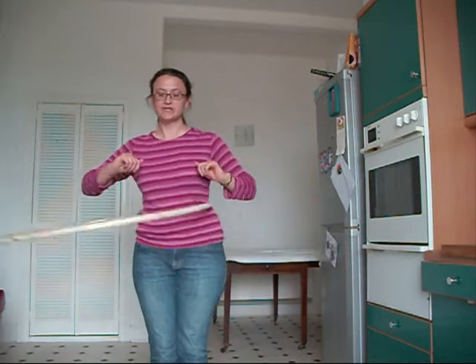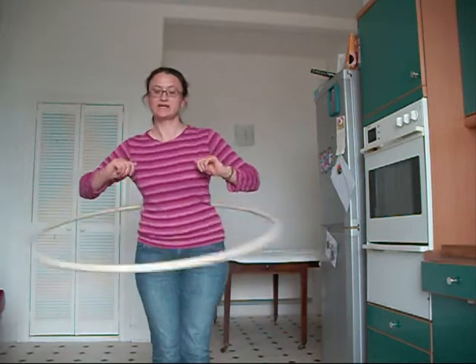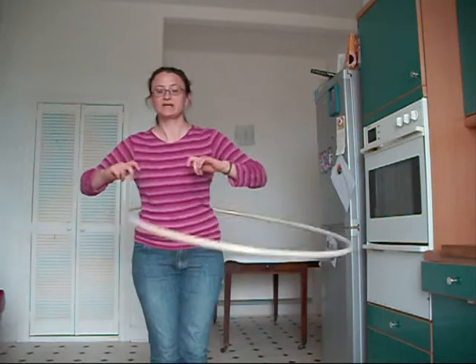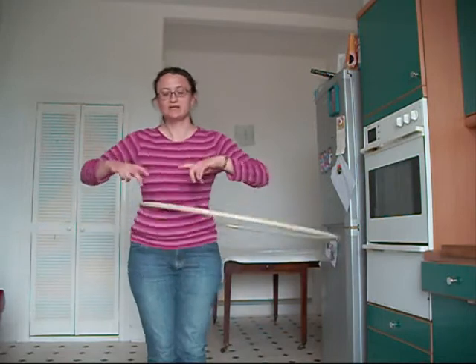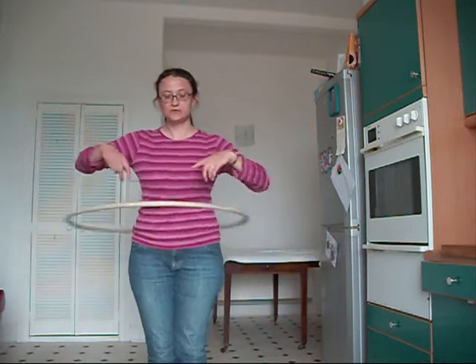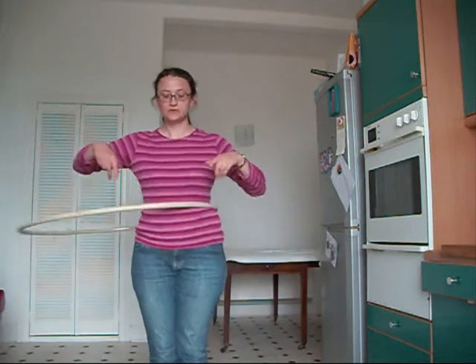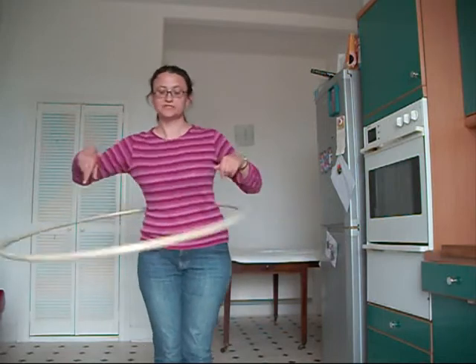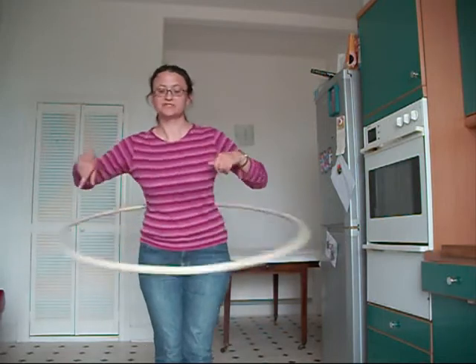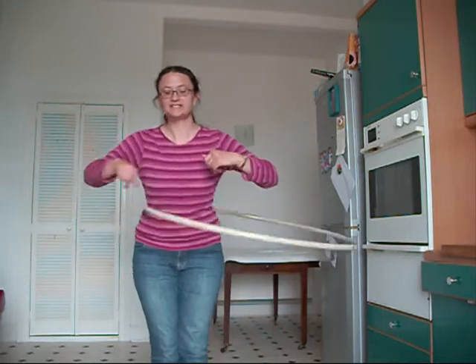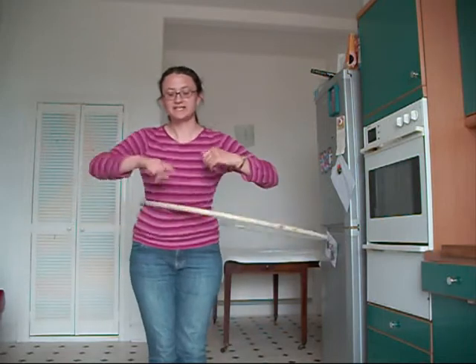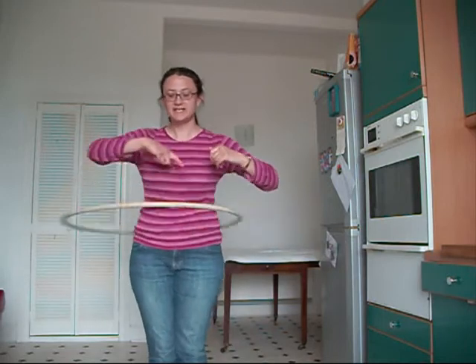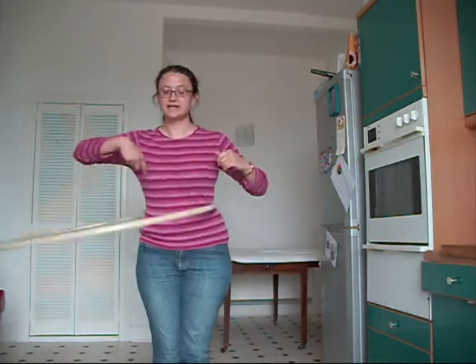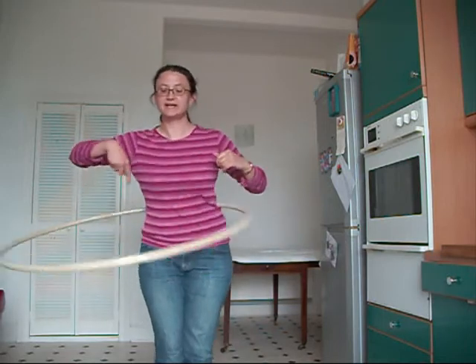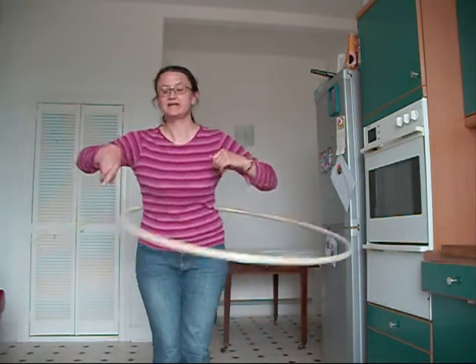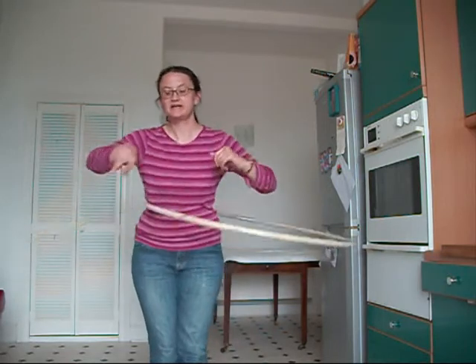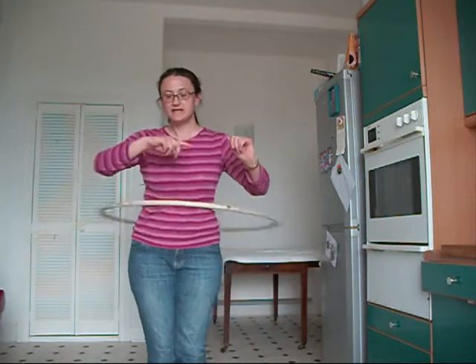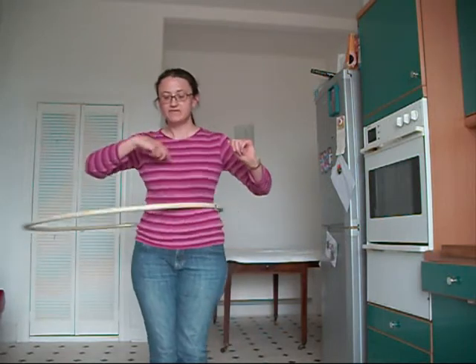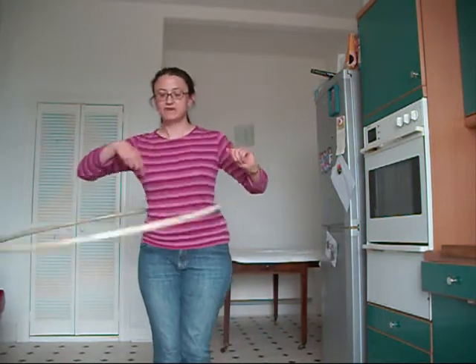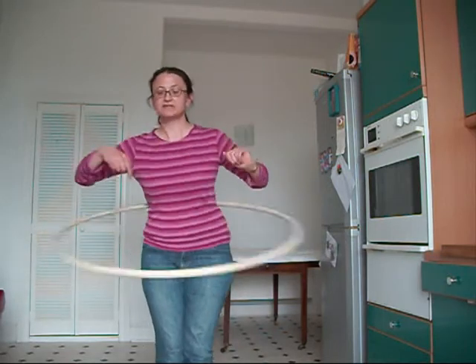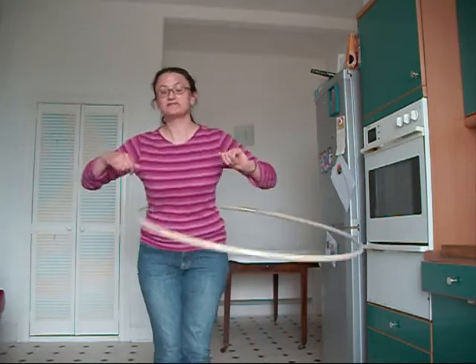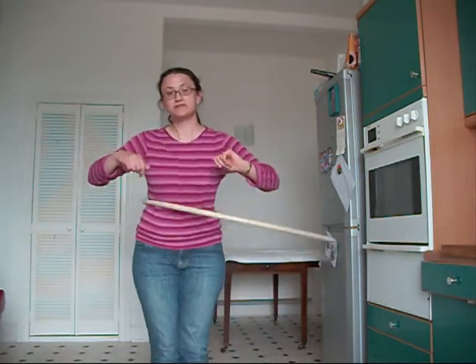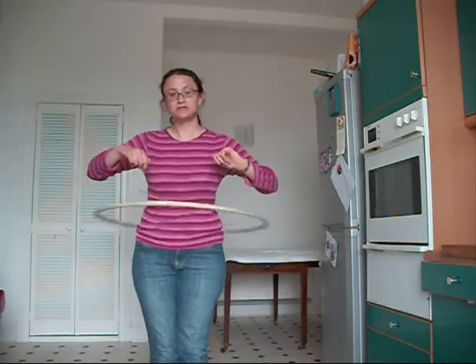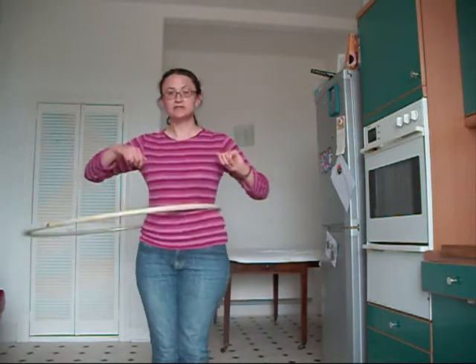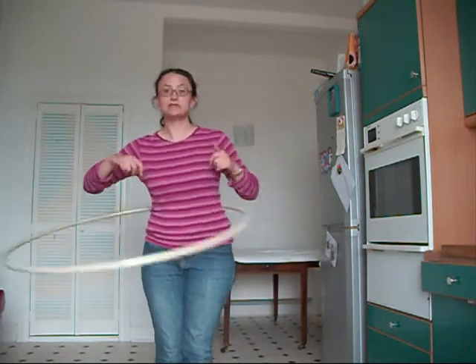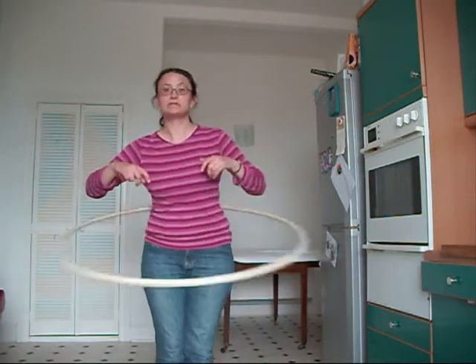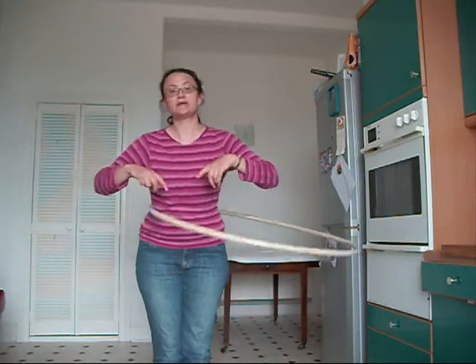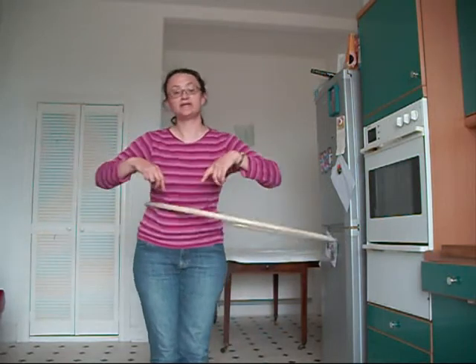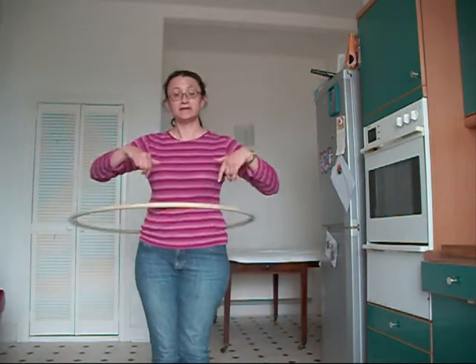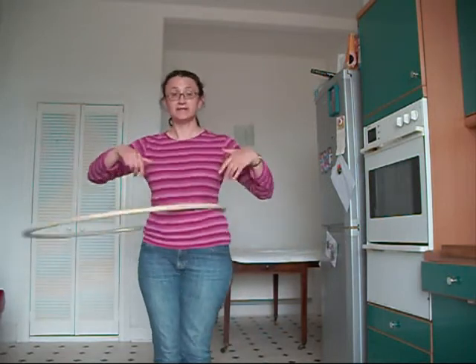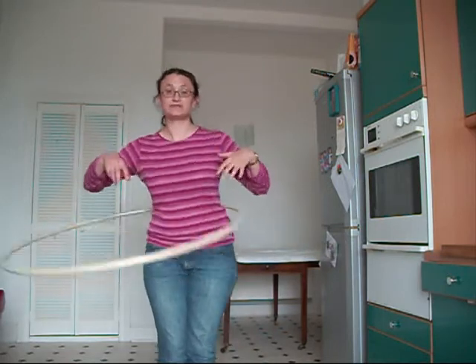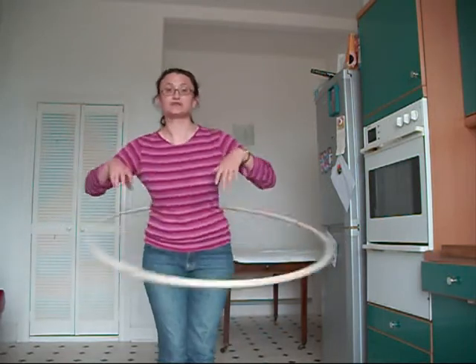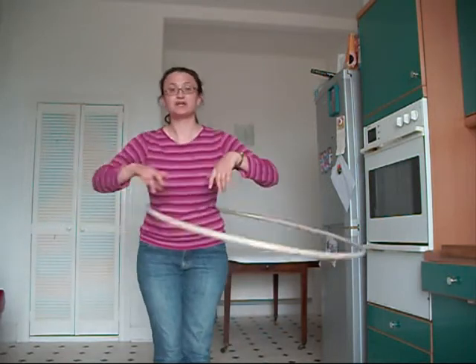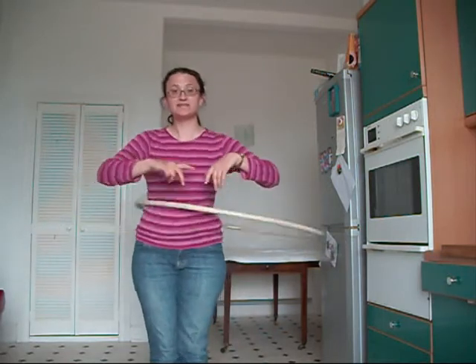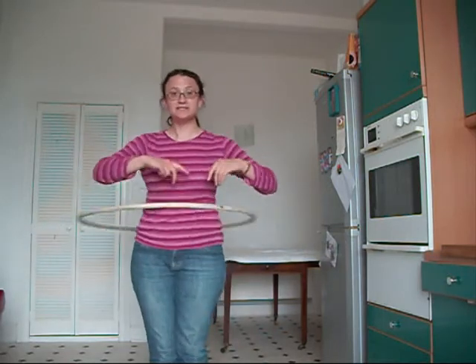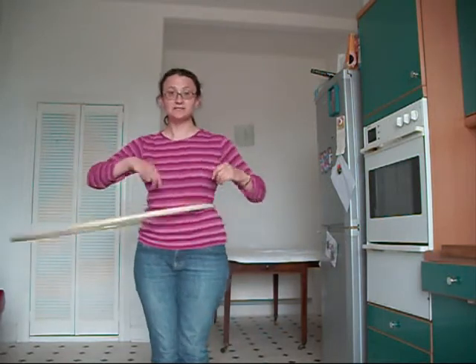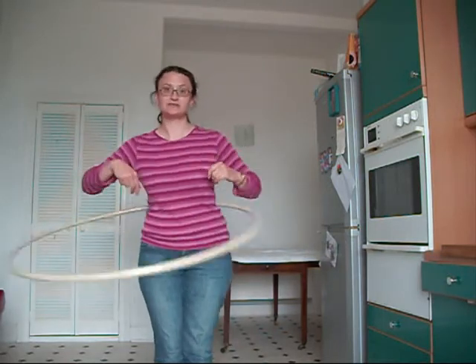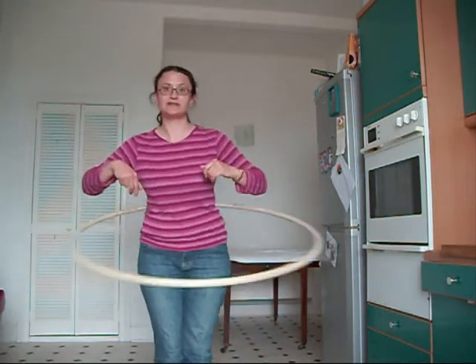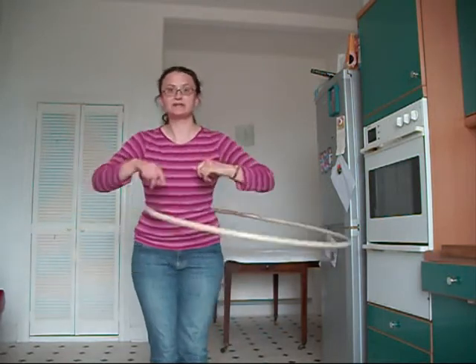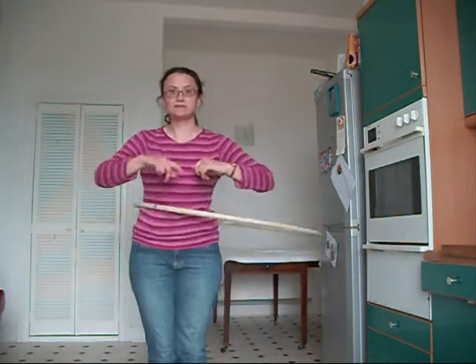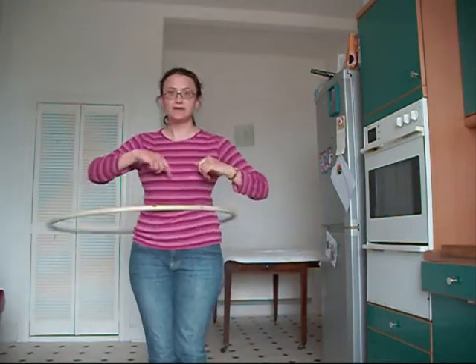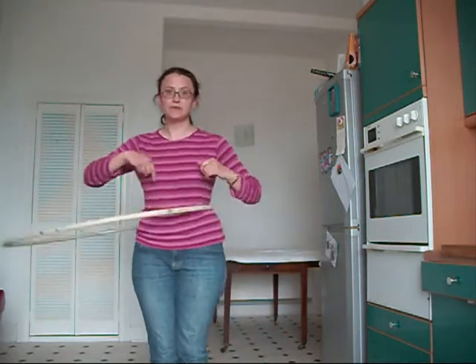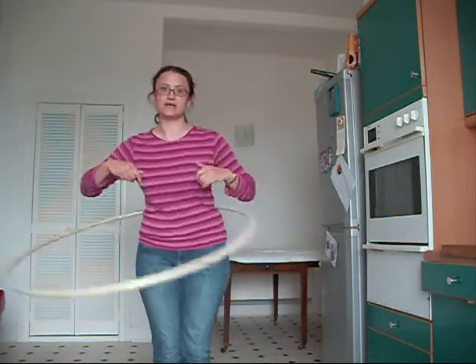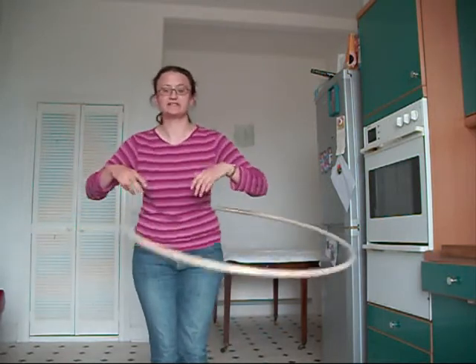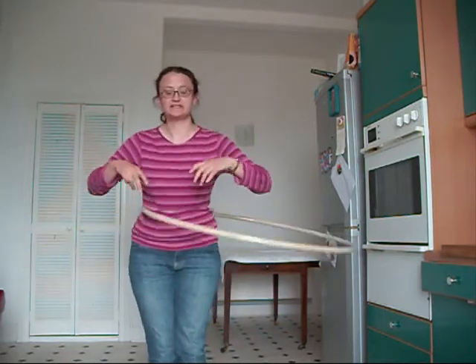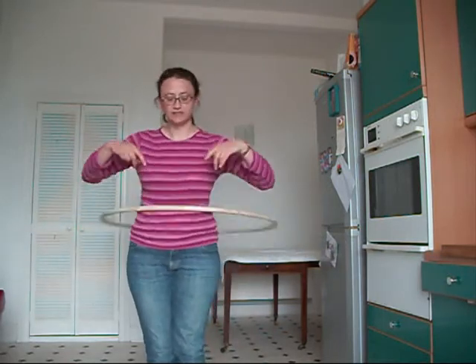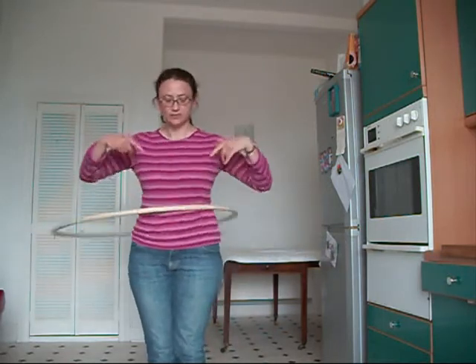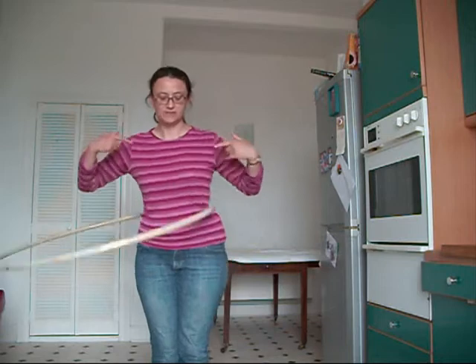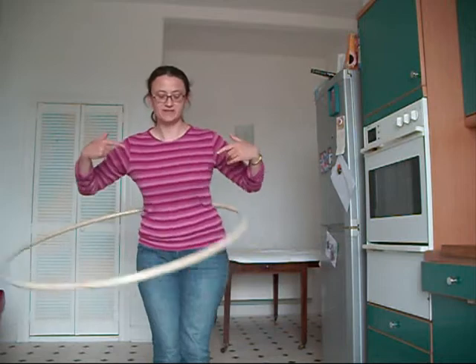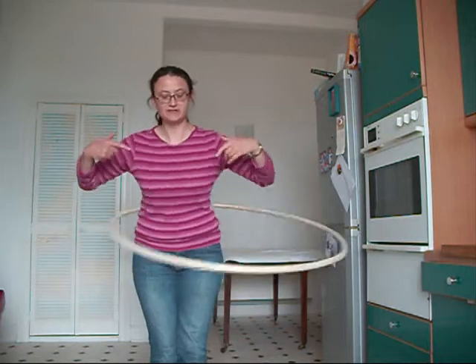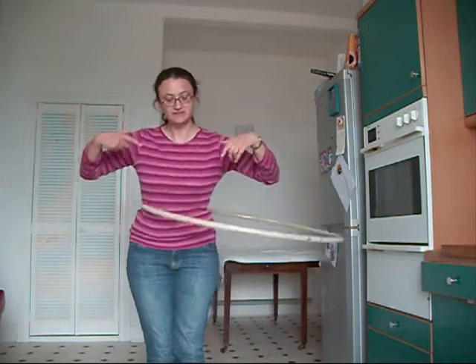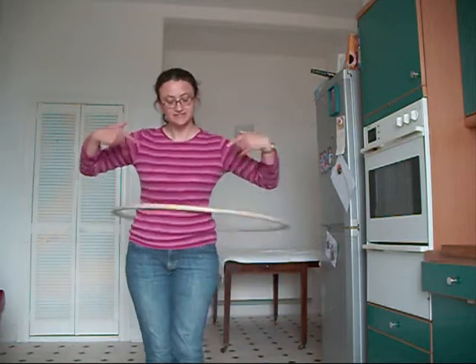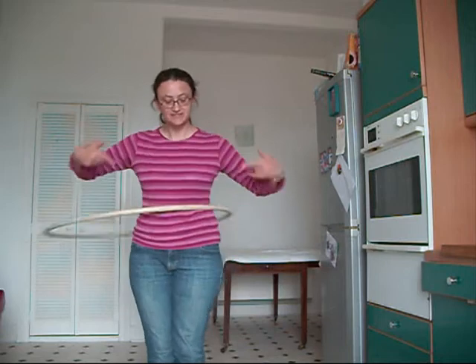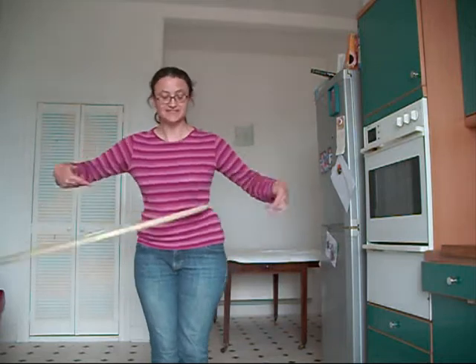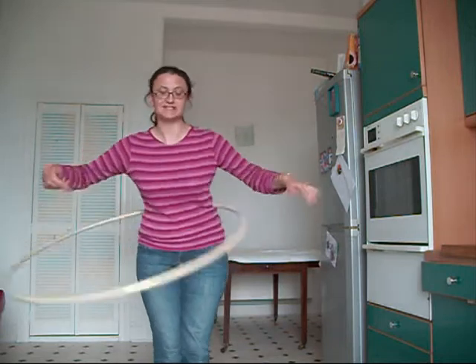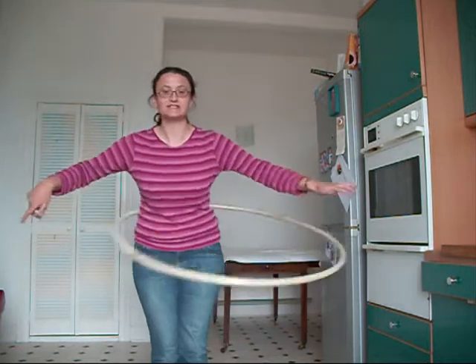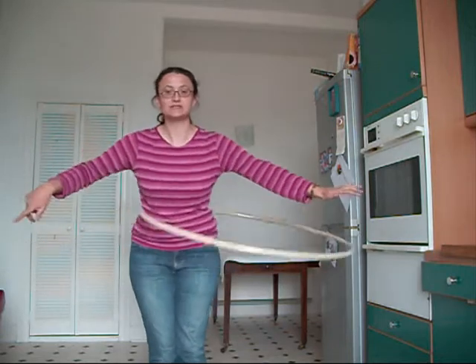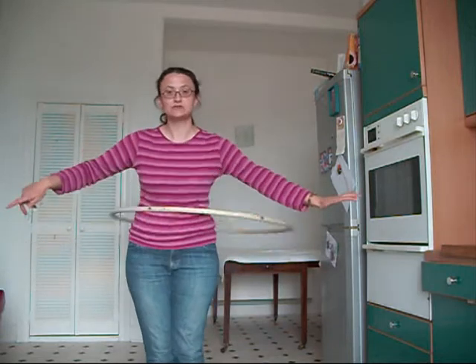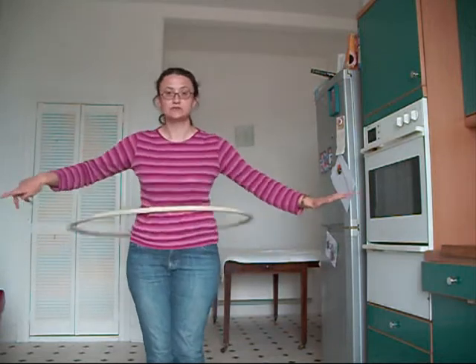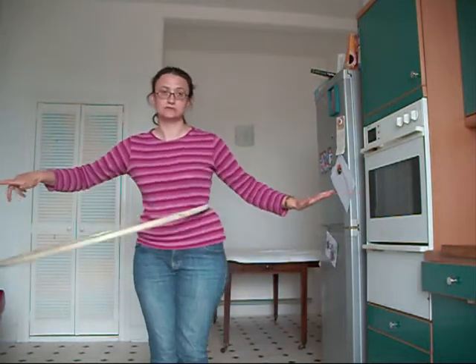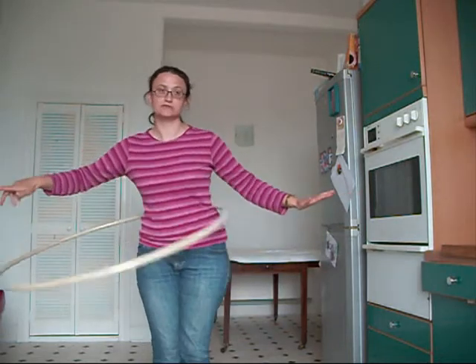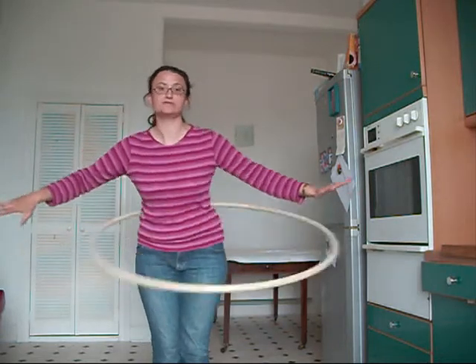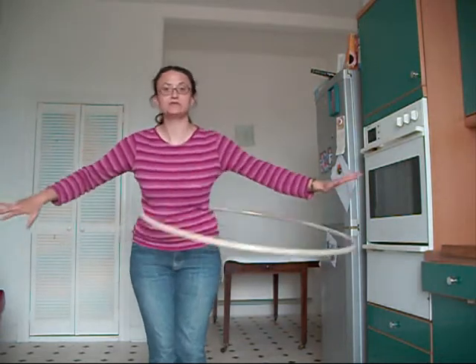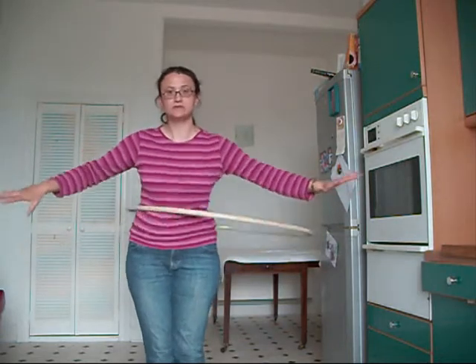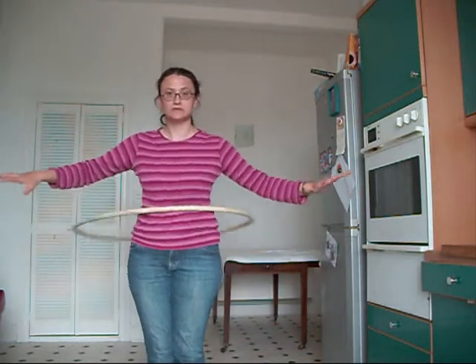You can see that the hula hoop is travelling around my waist without descending to the floor.